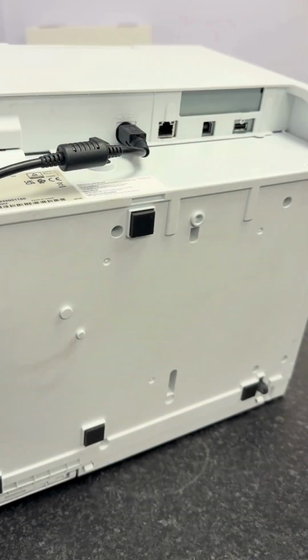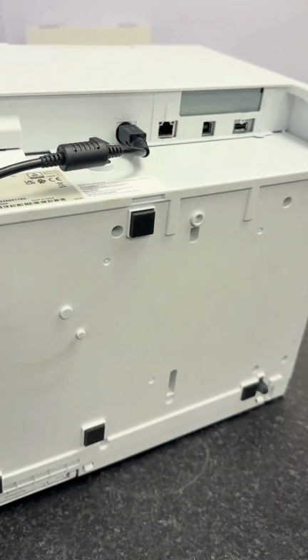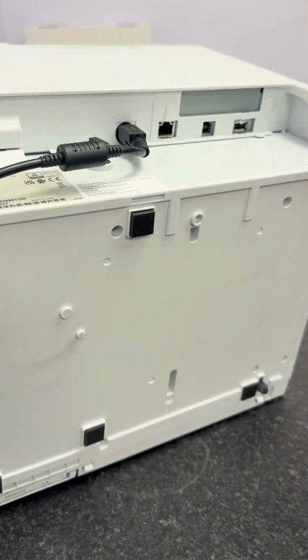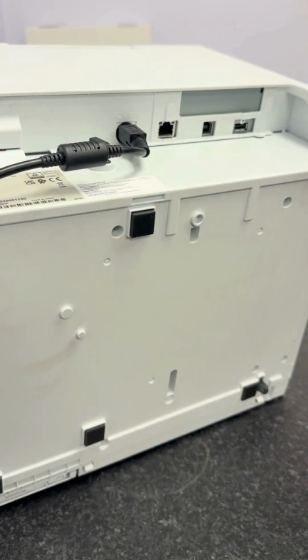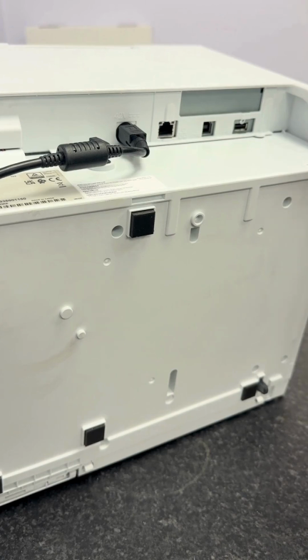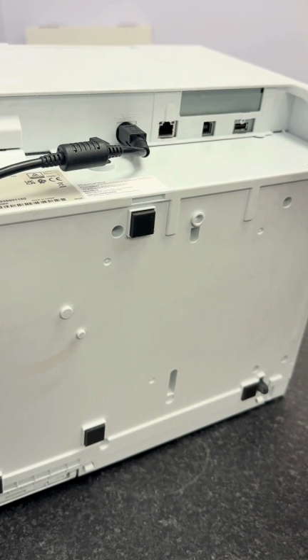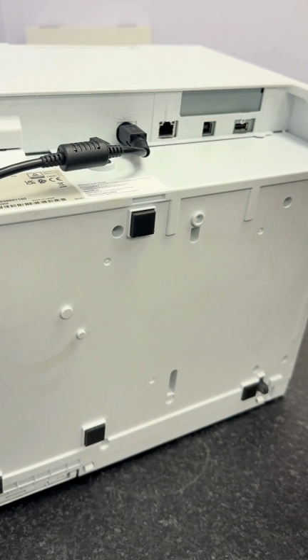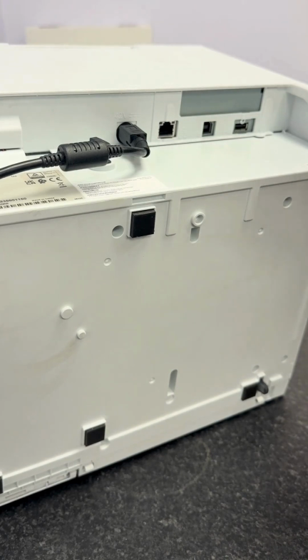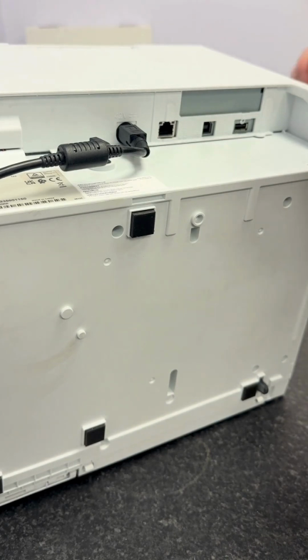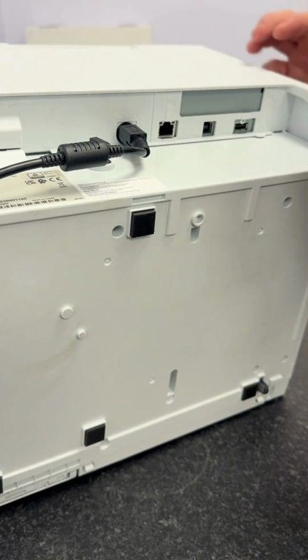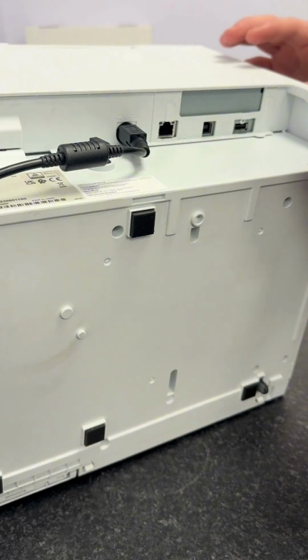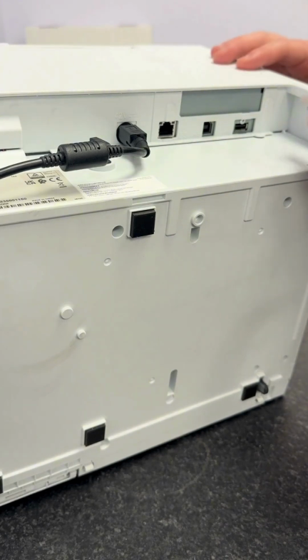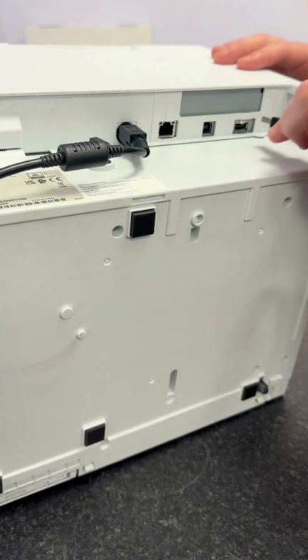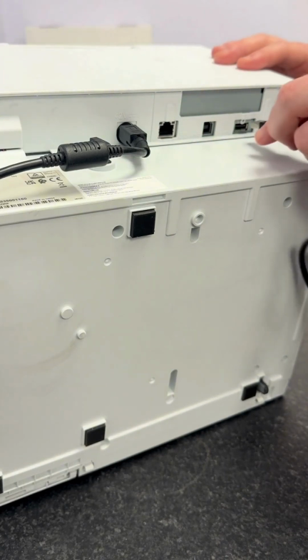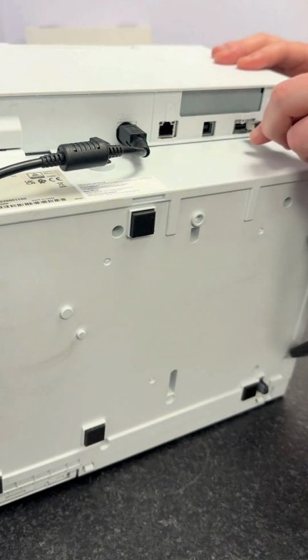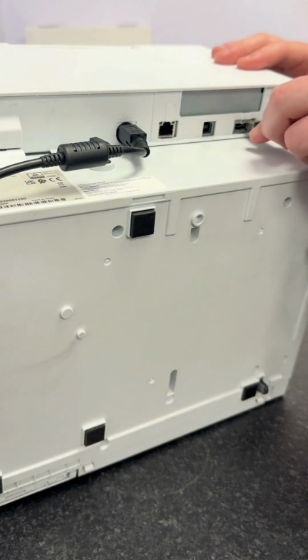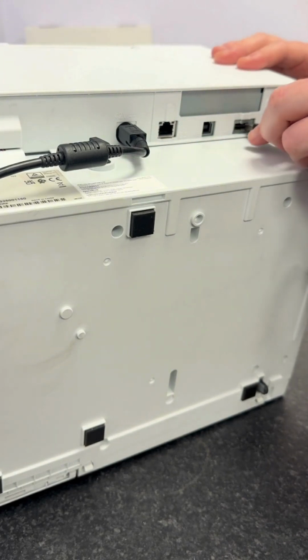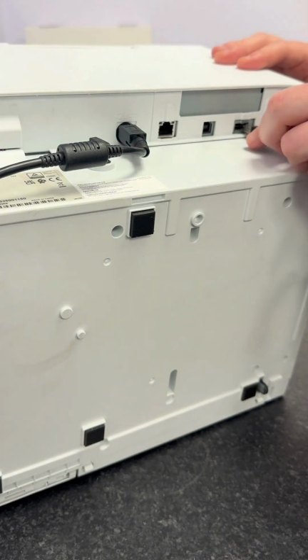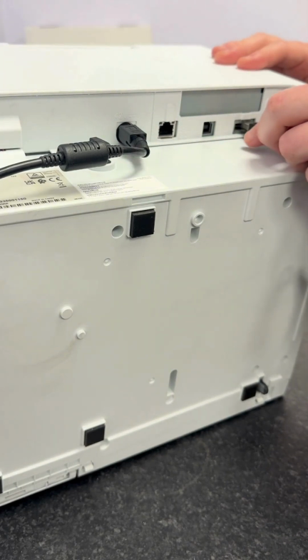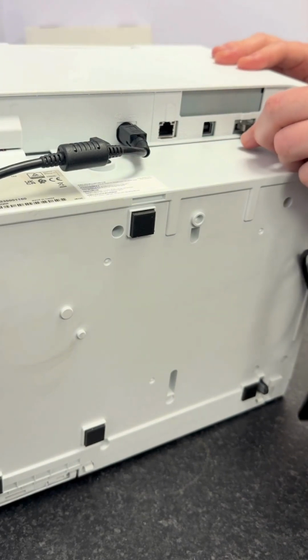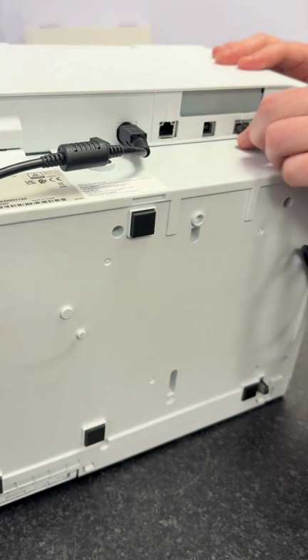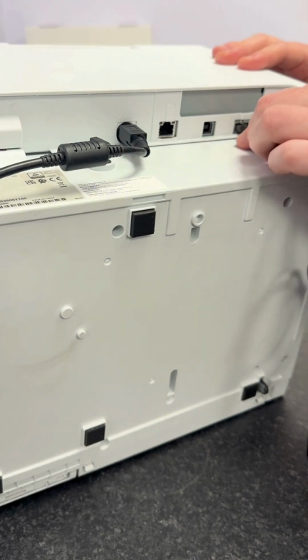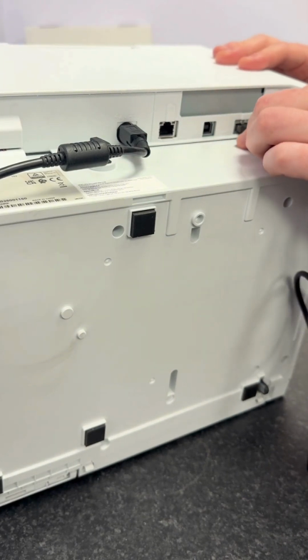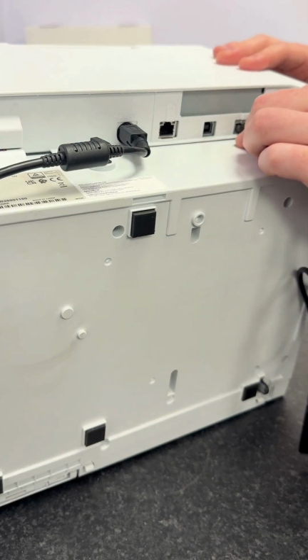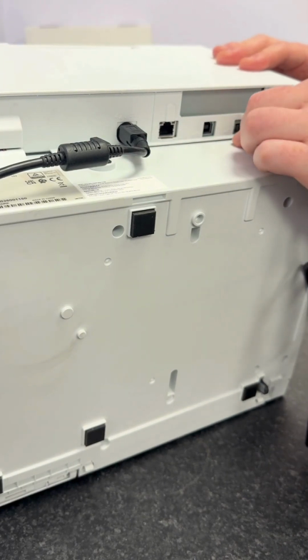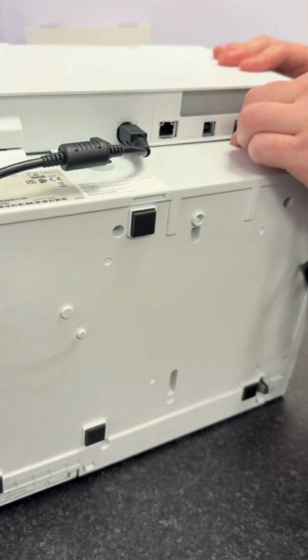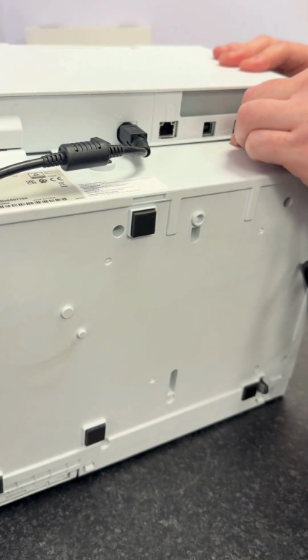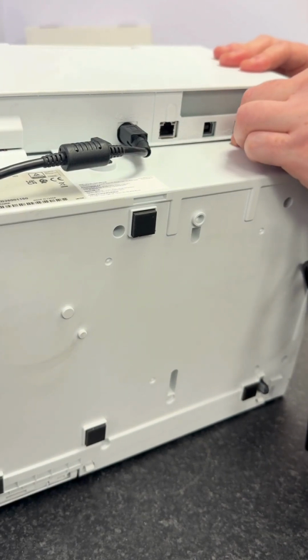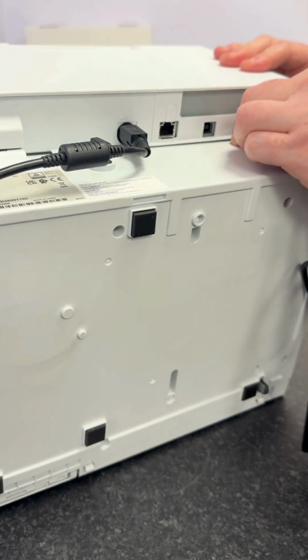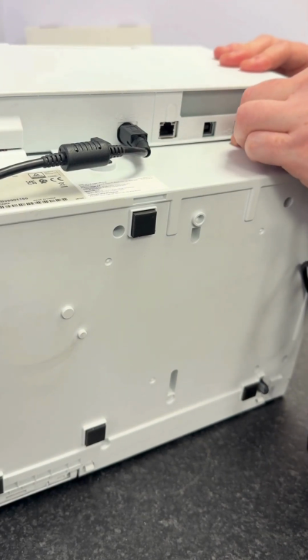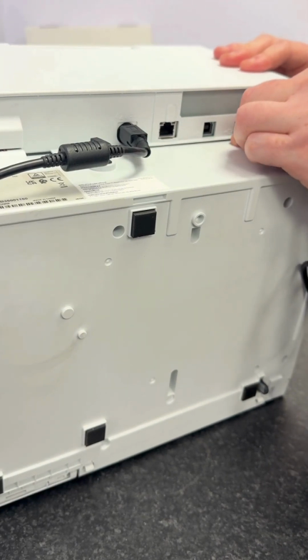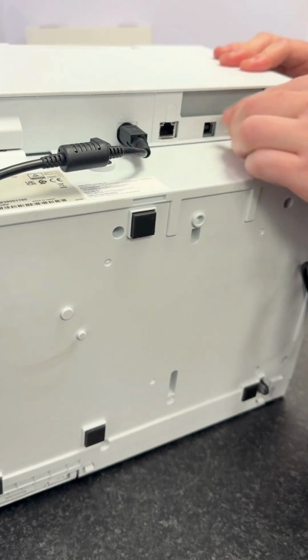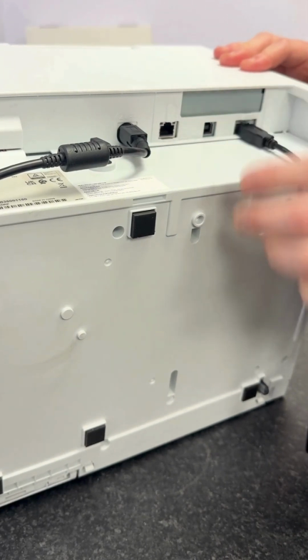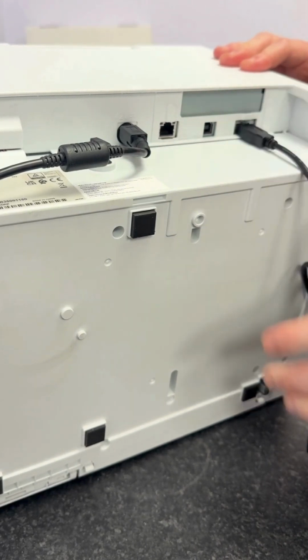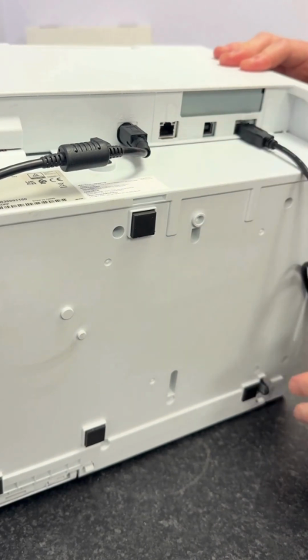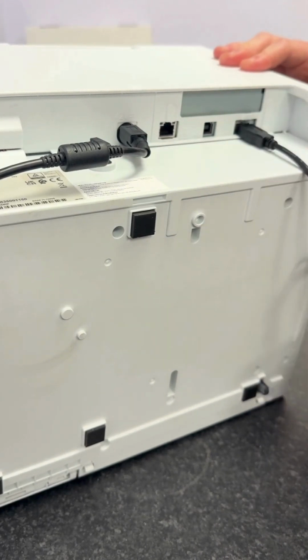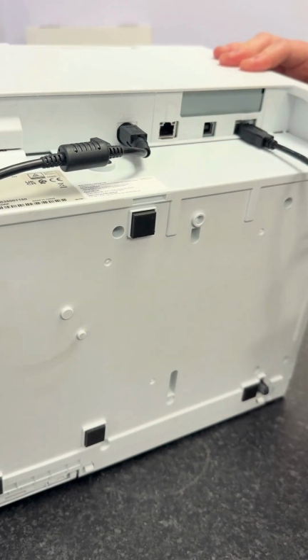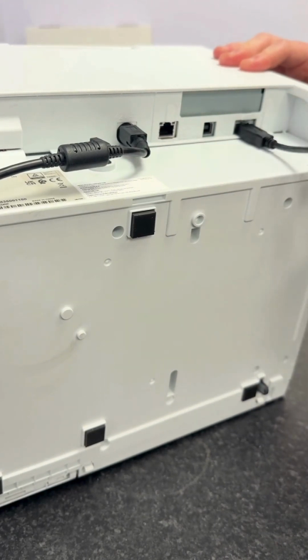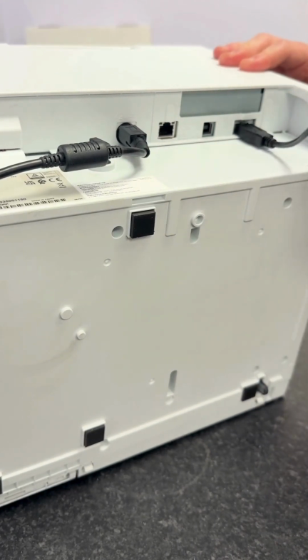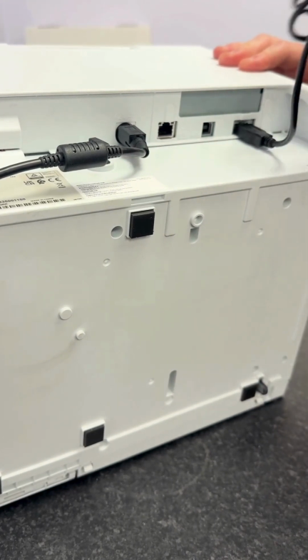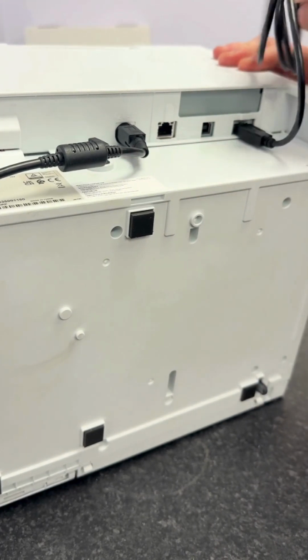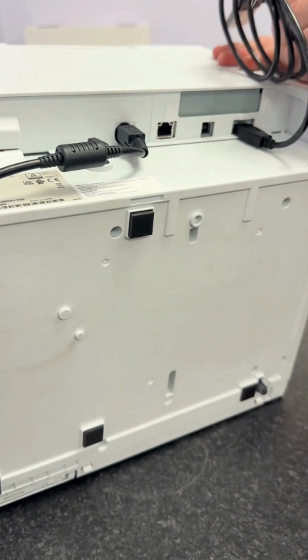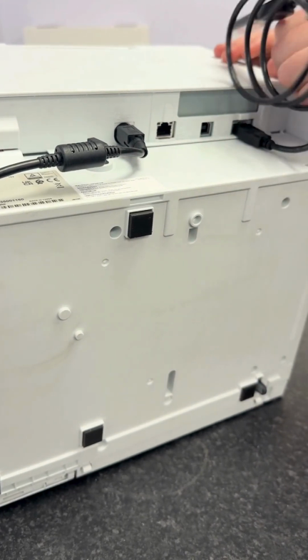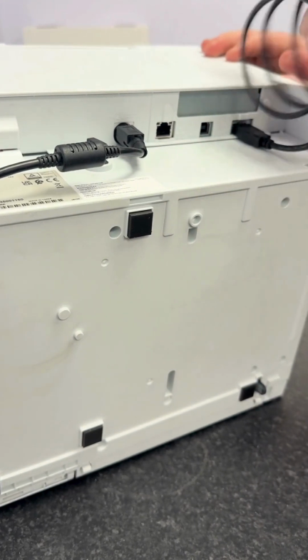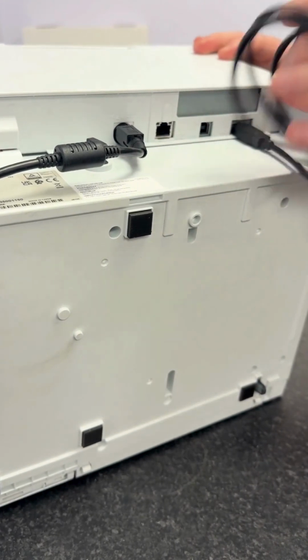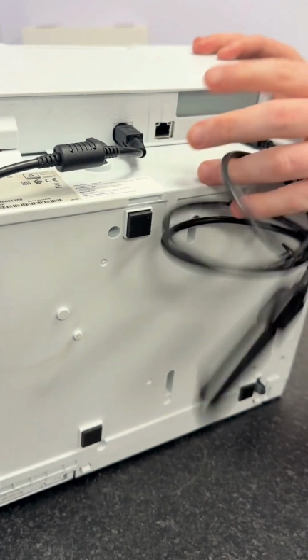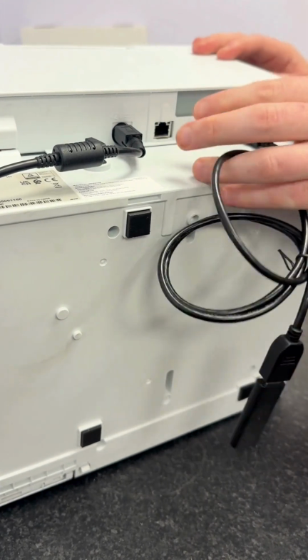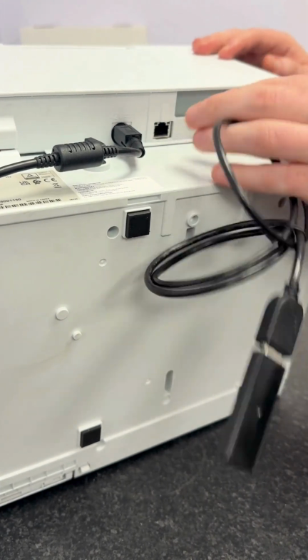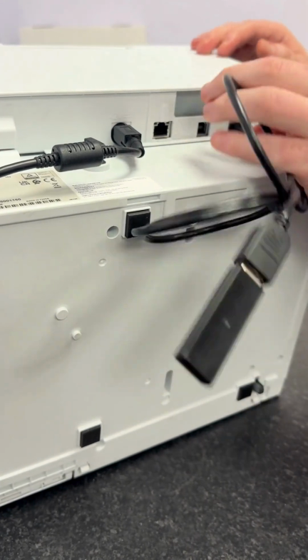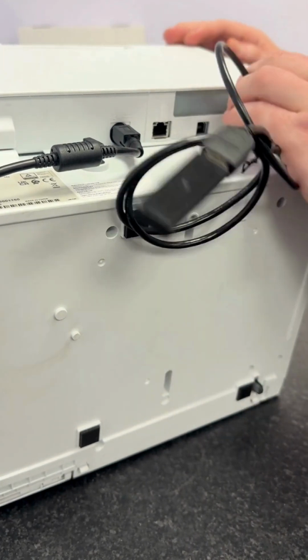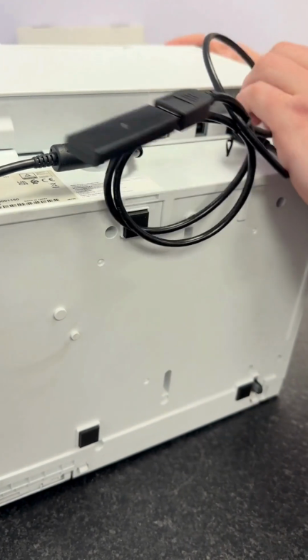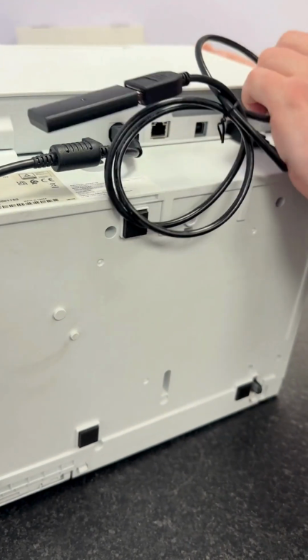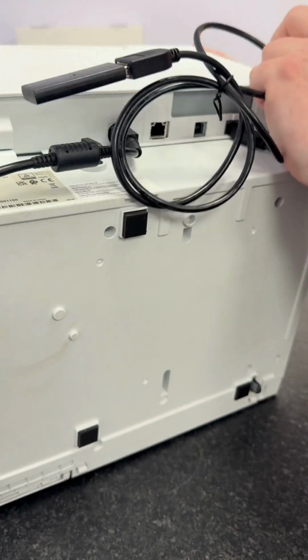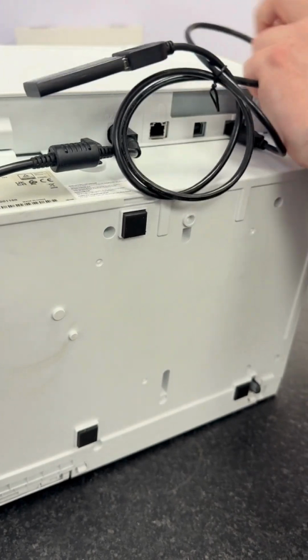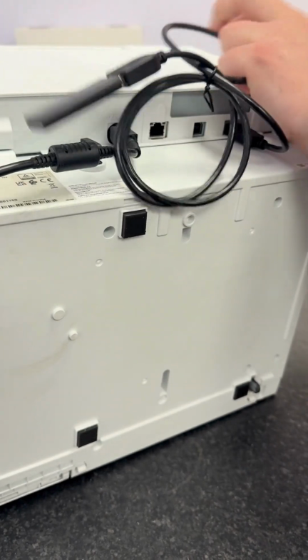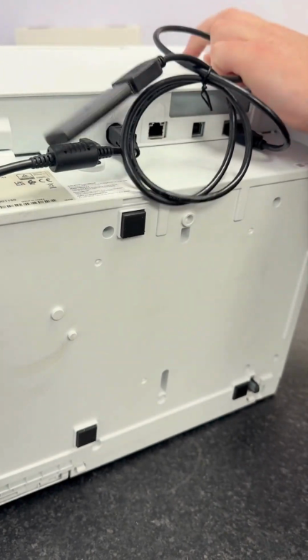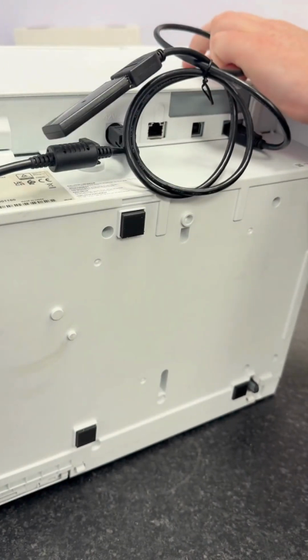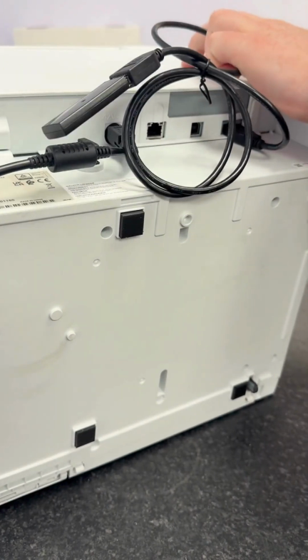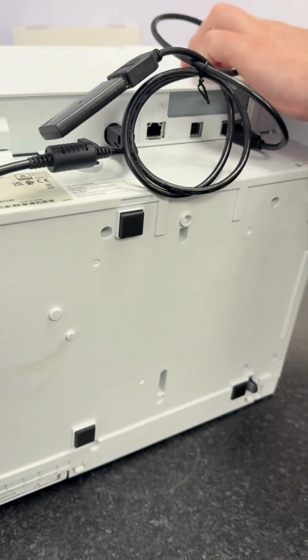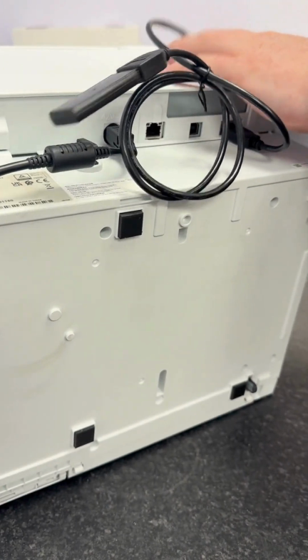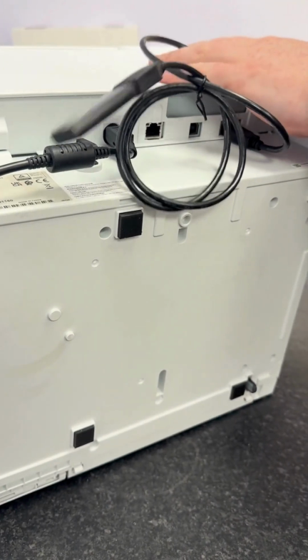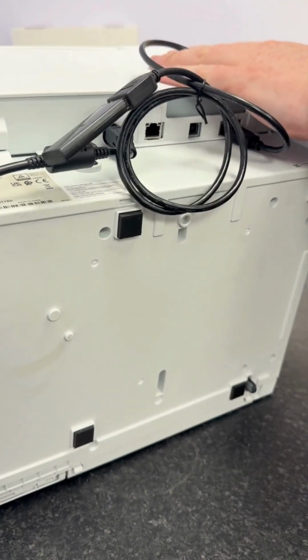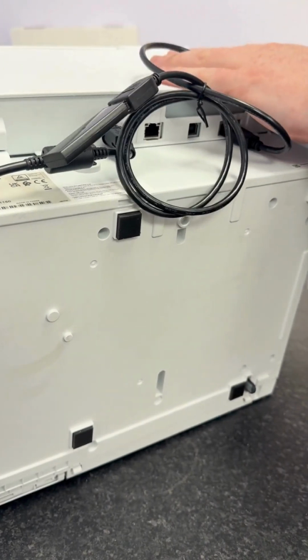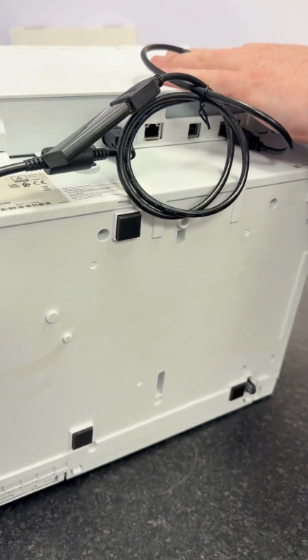Plug the USB dongle into the USB port on the right-hand side. Make sure your printer is turned off while you do this.